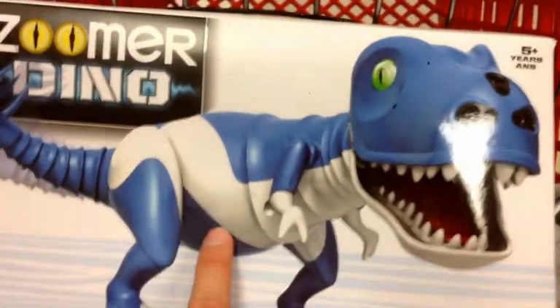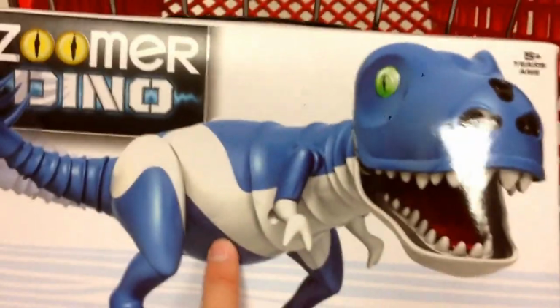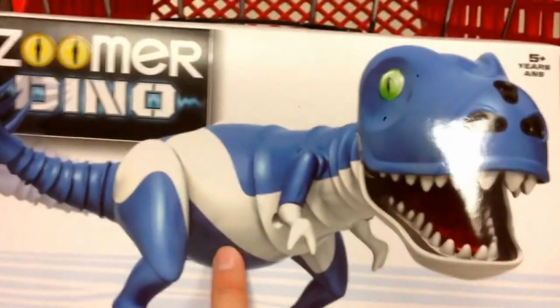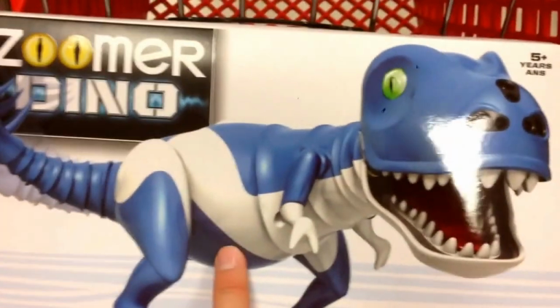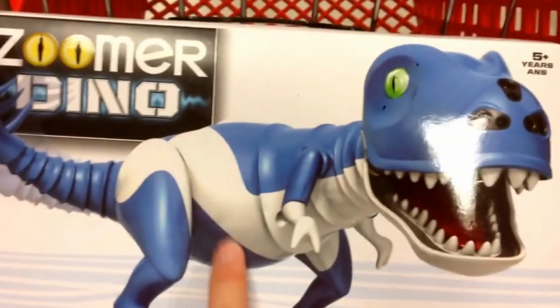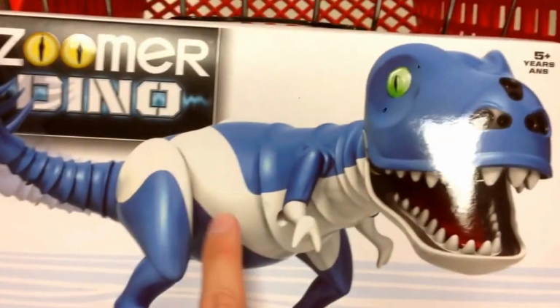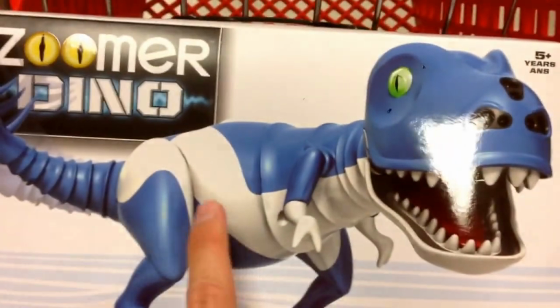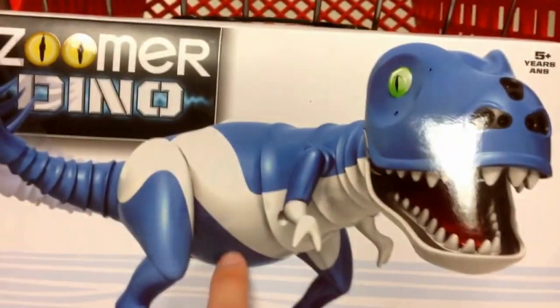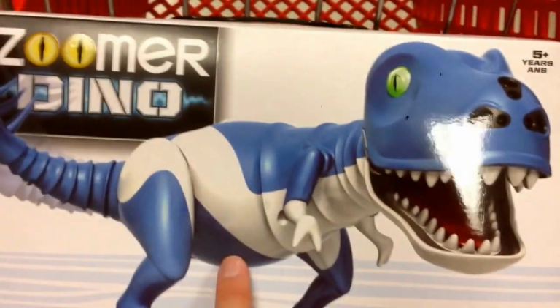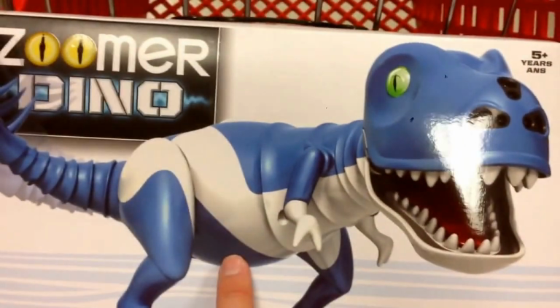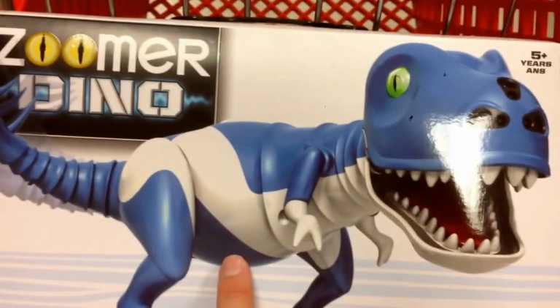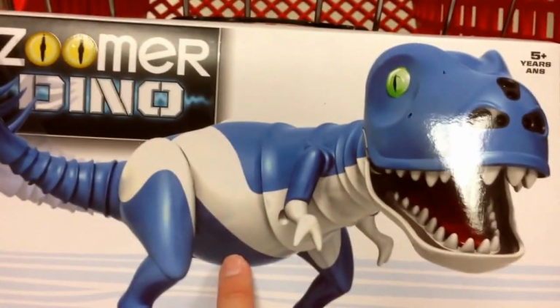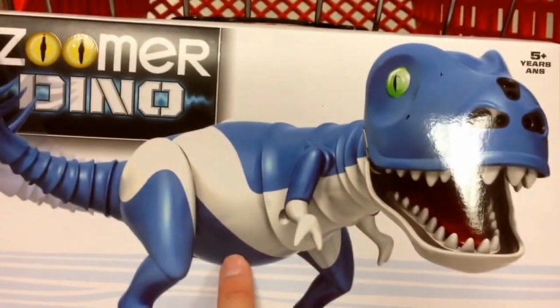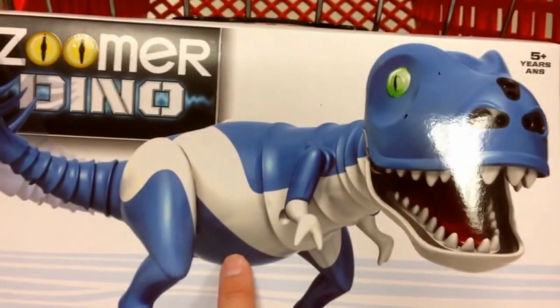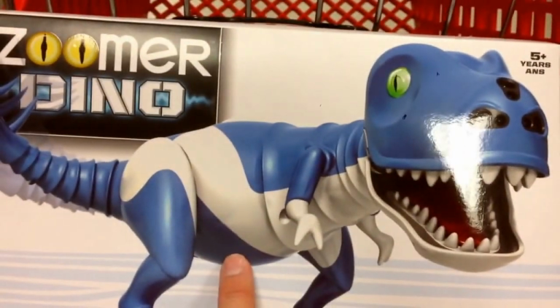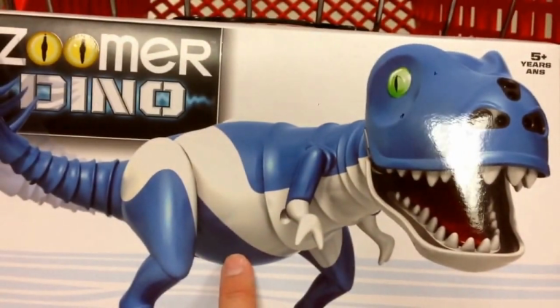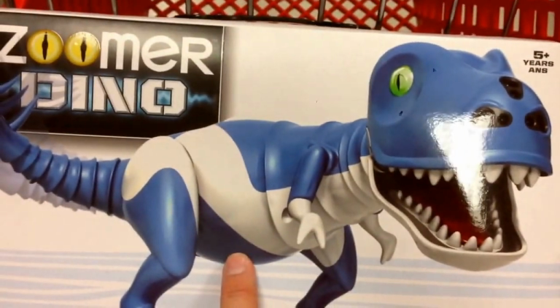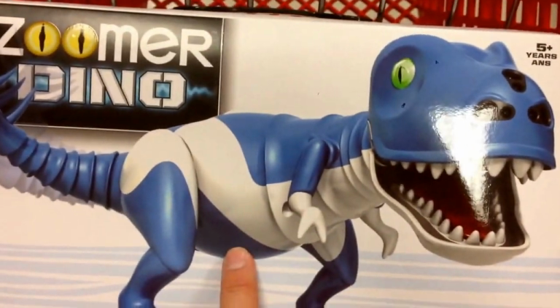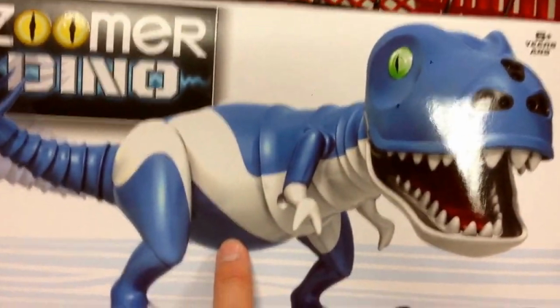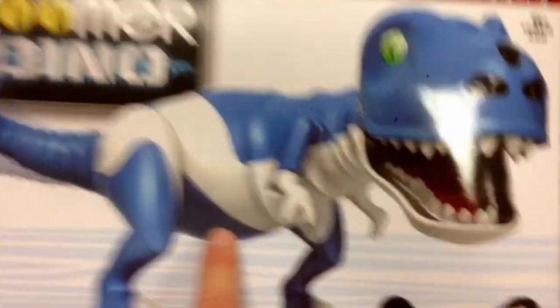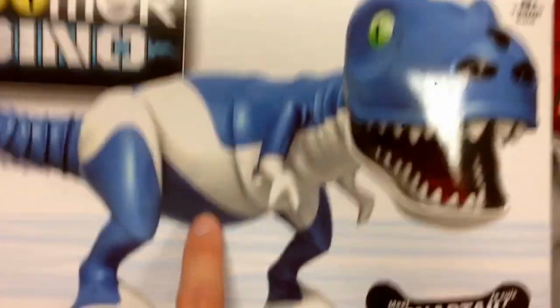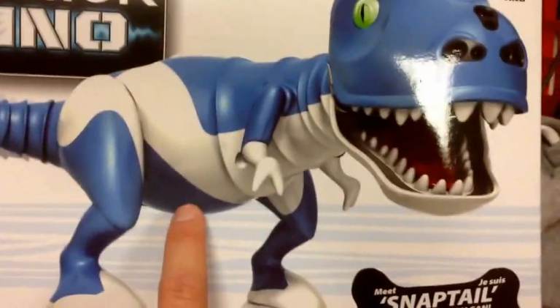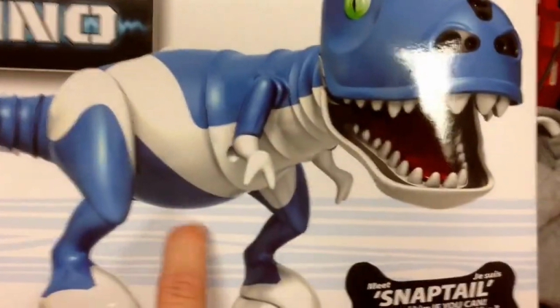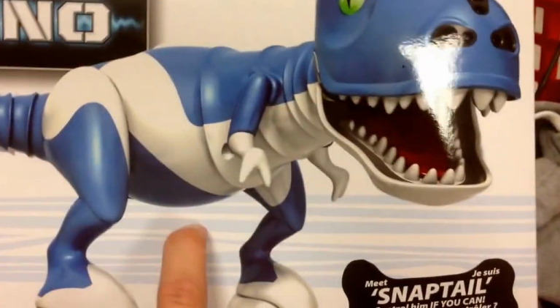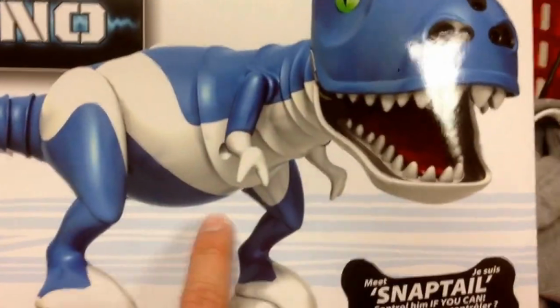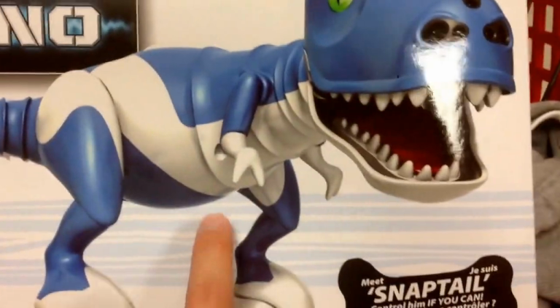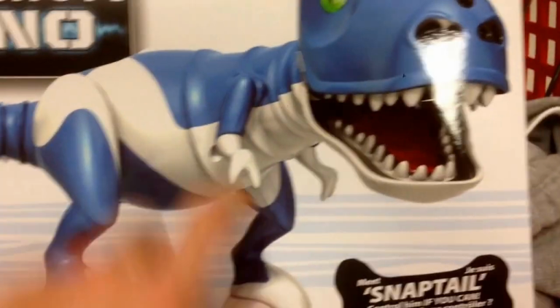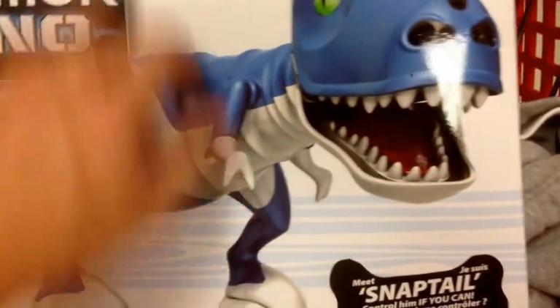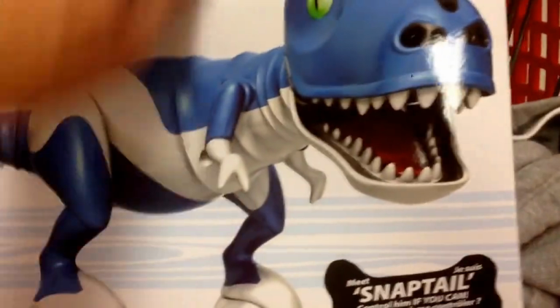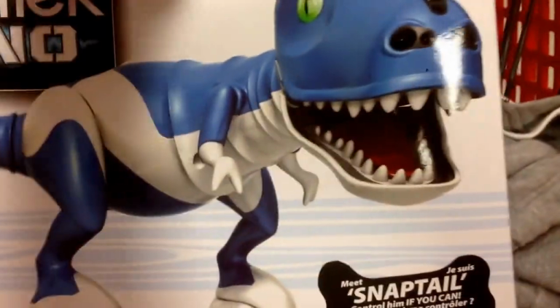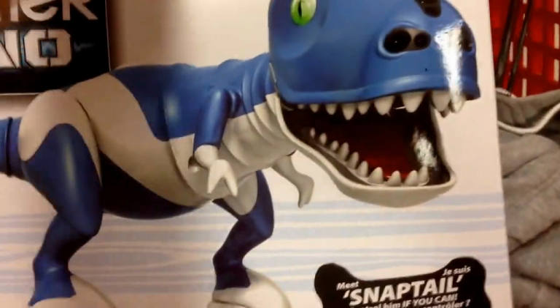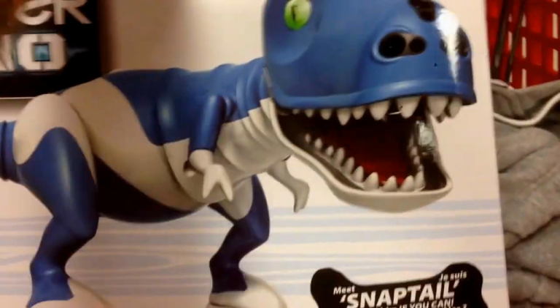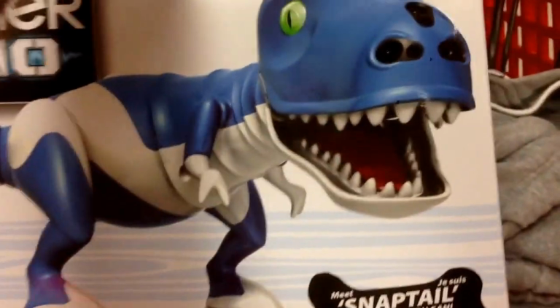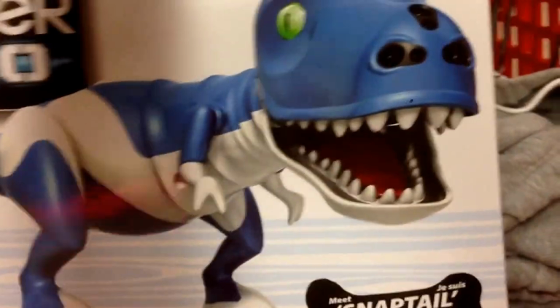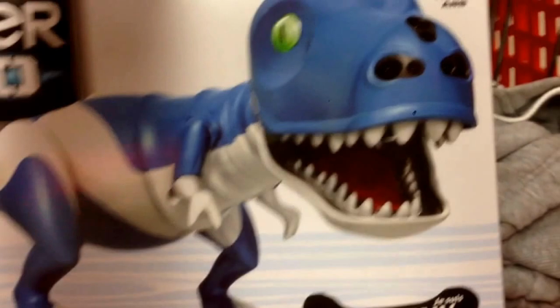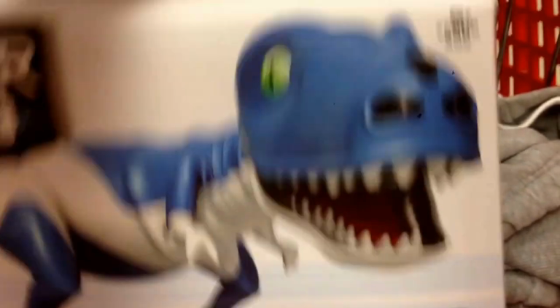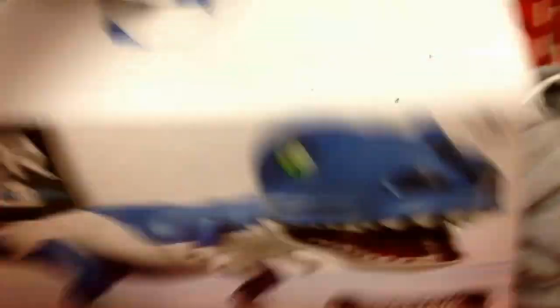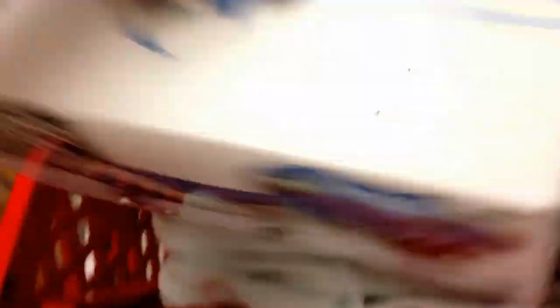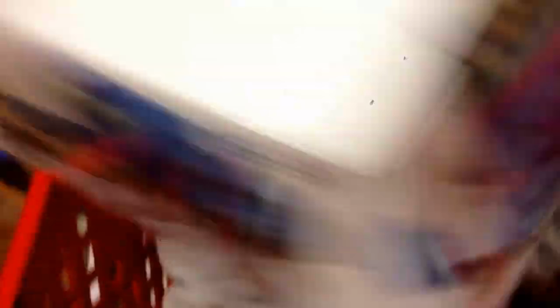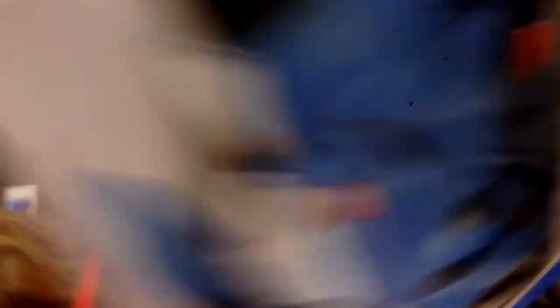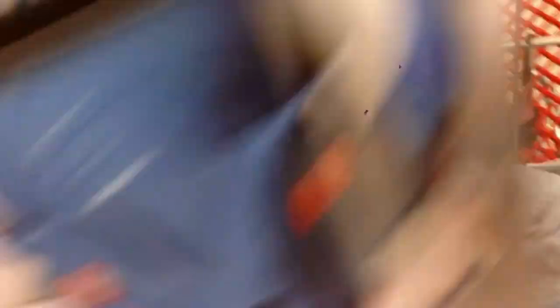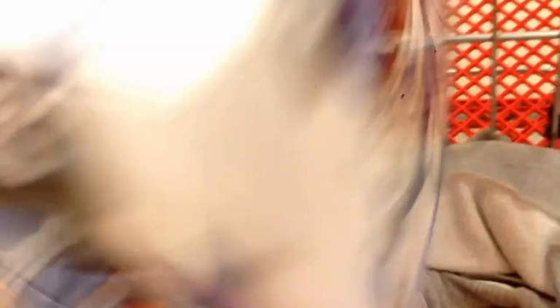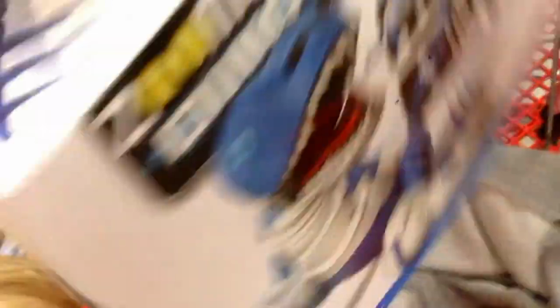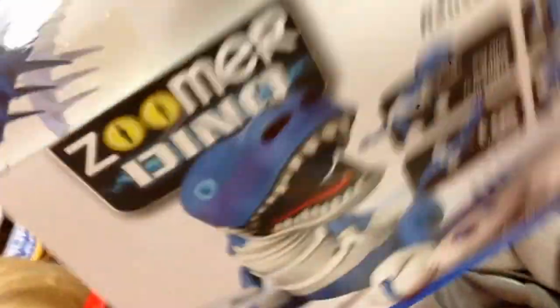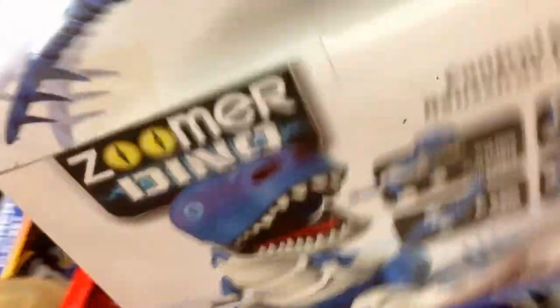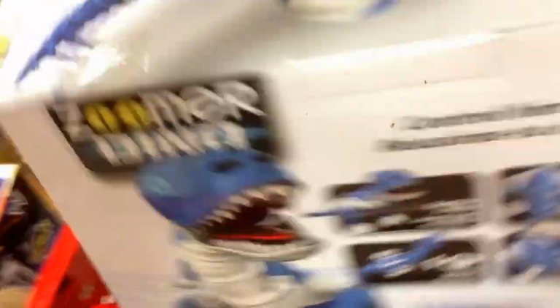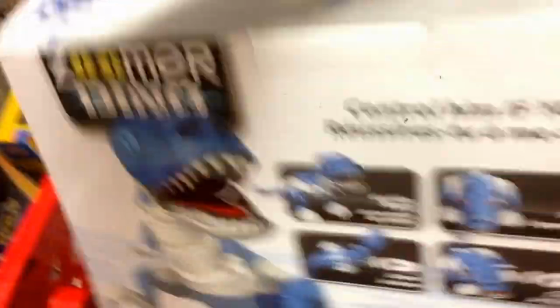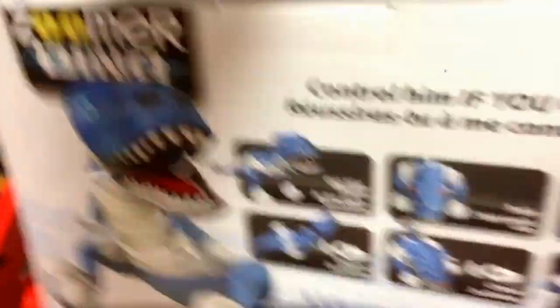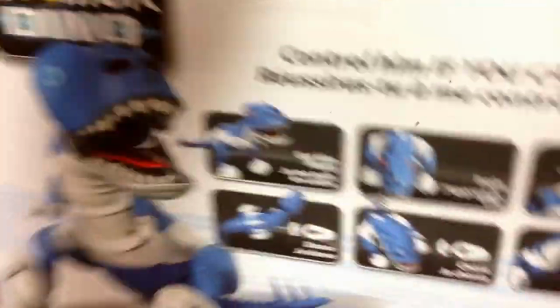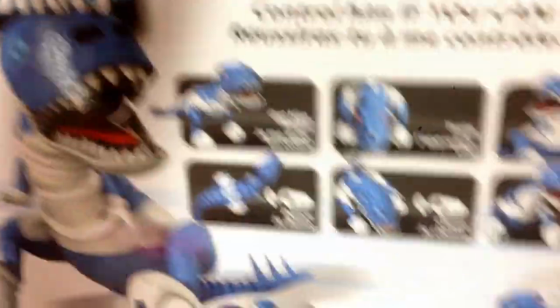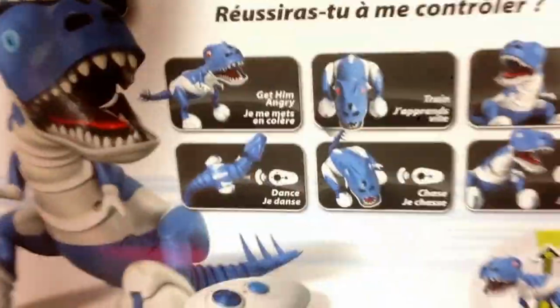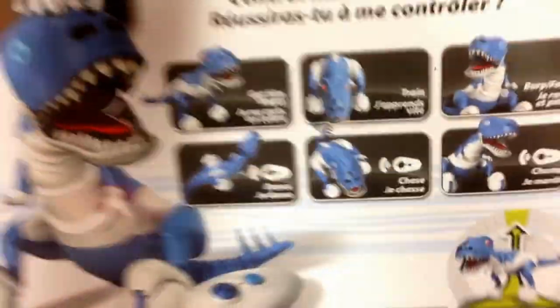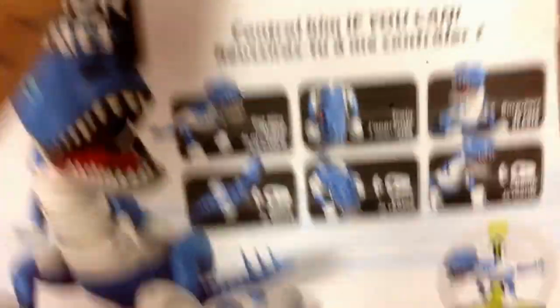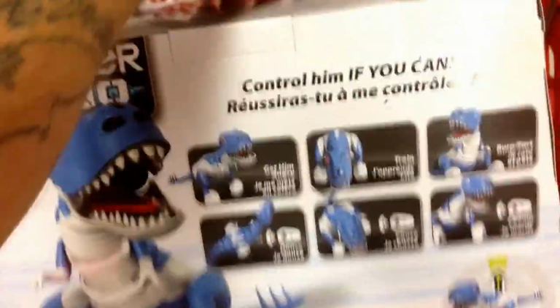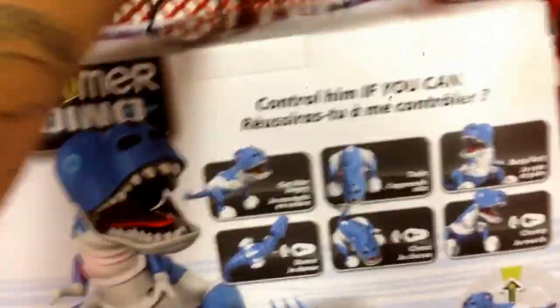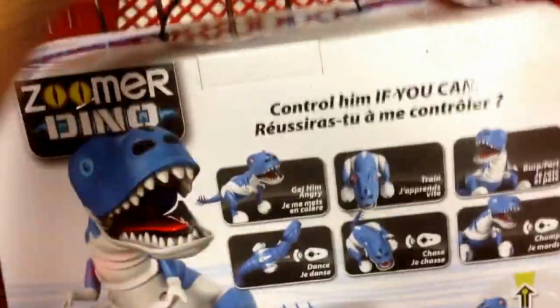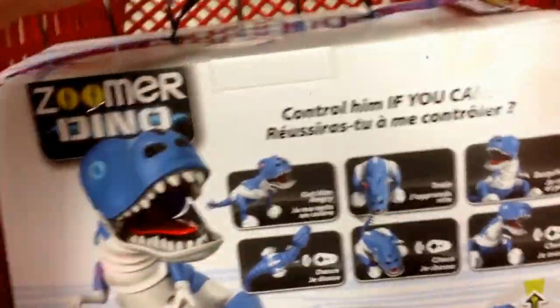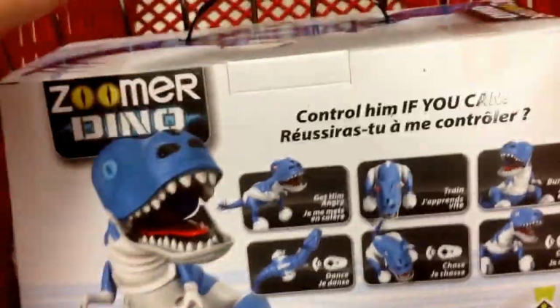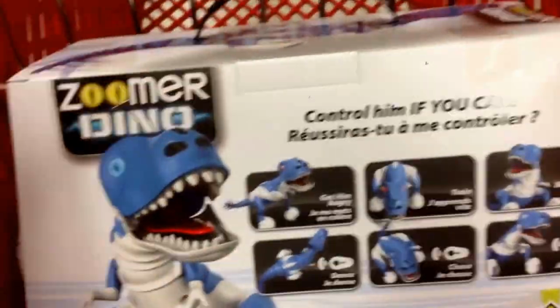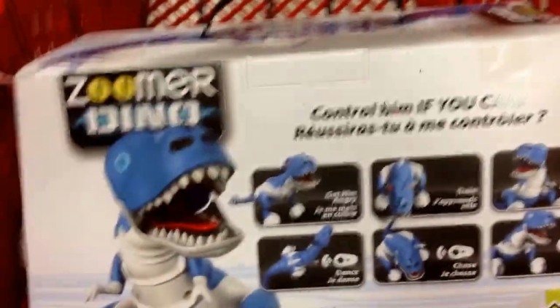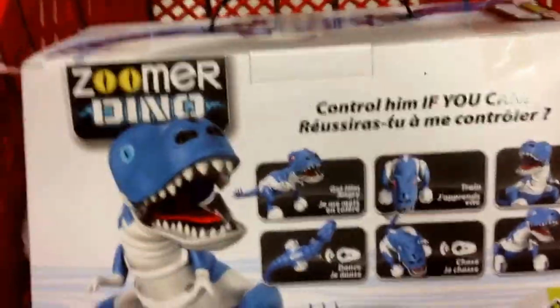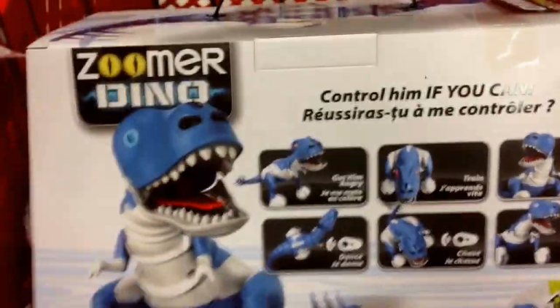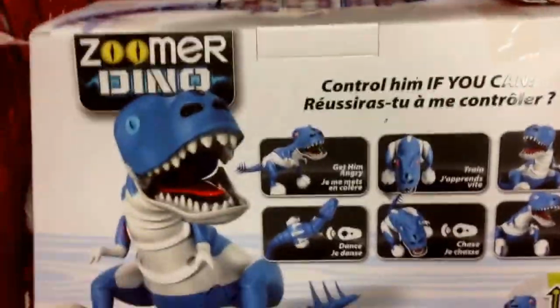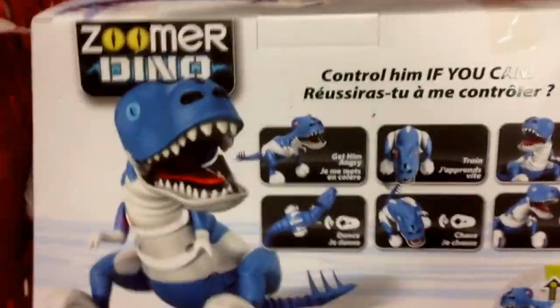So there's Zoomer Boomer, which we just did — he's the other dinosaur — and then also all the dogs. There's Bentley and then just the classic Zoomer.